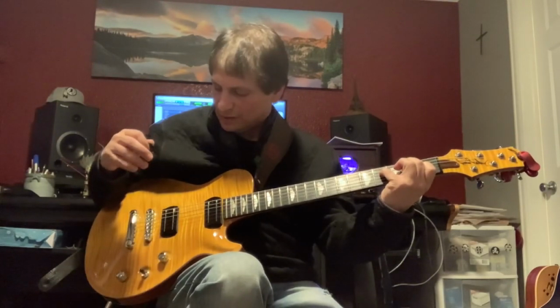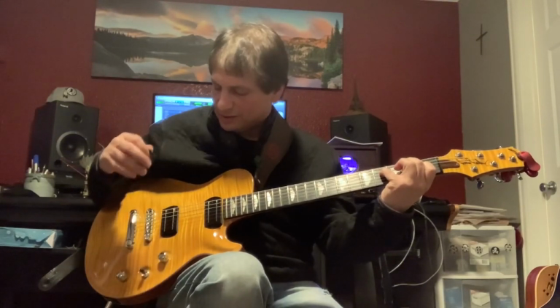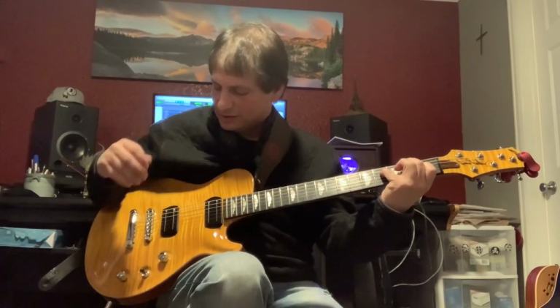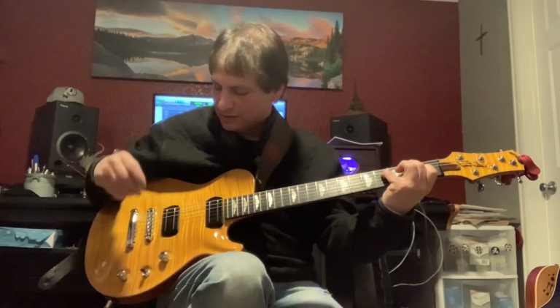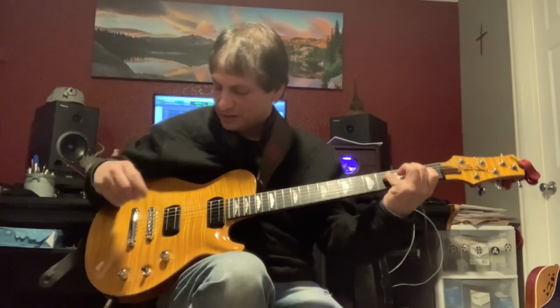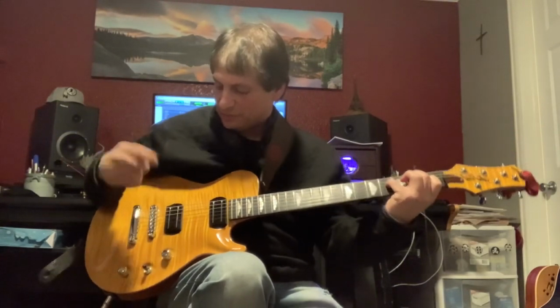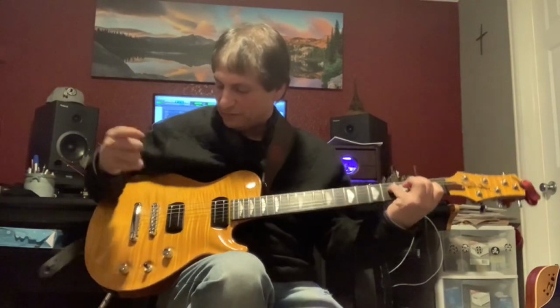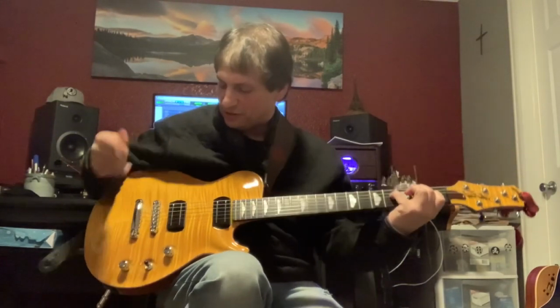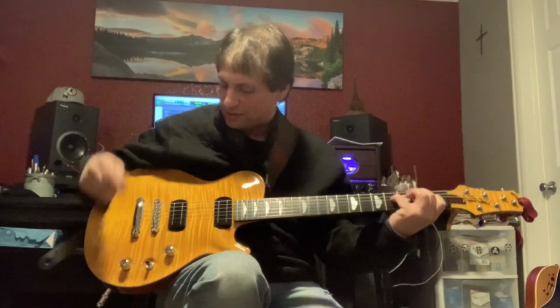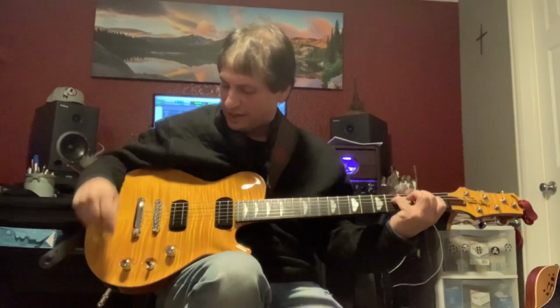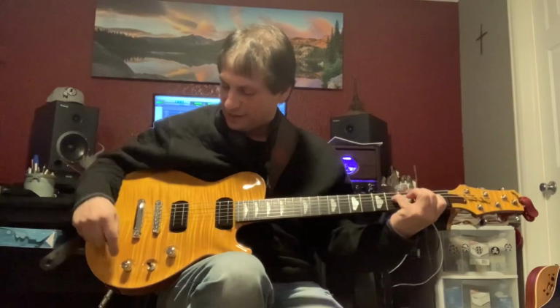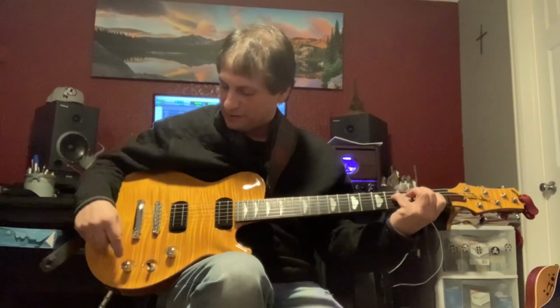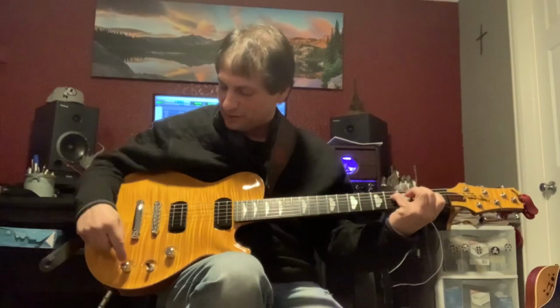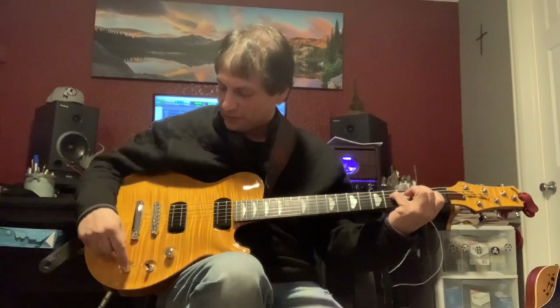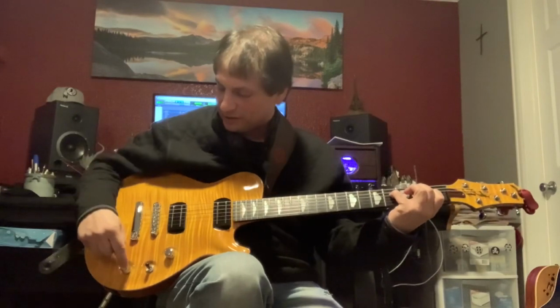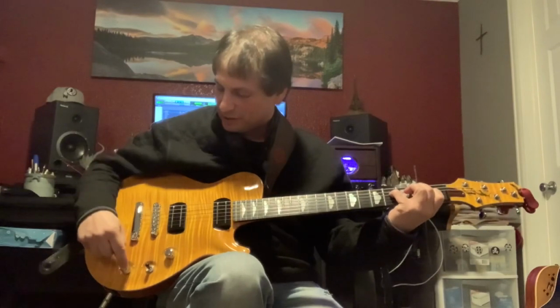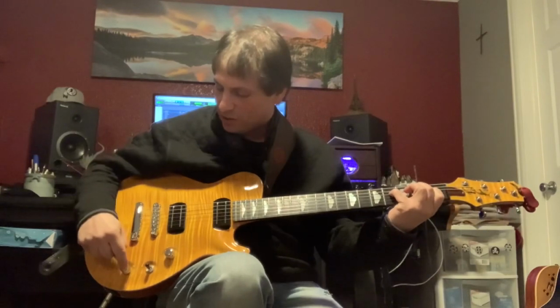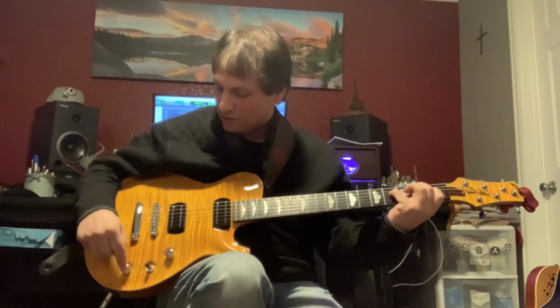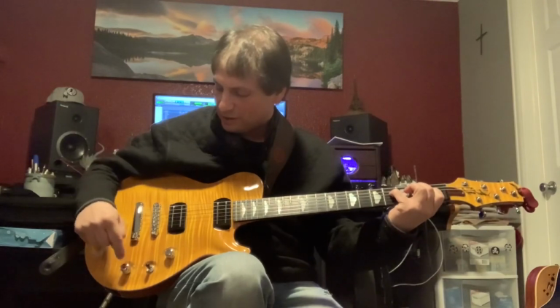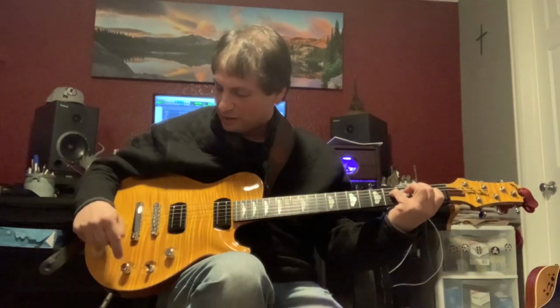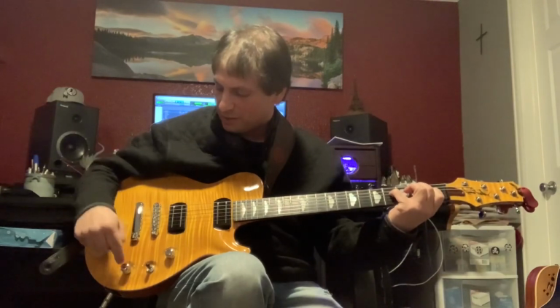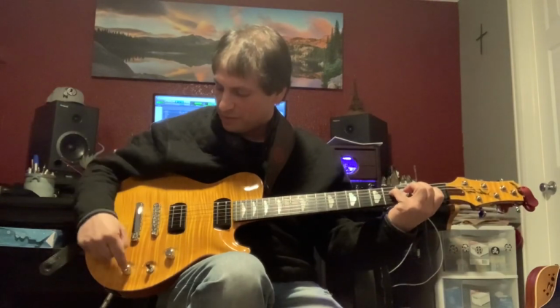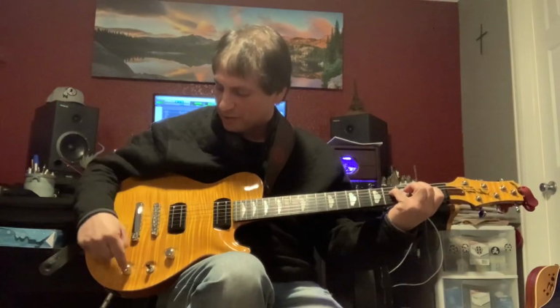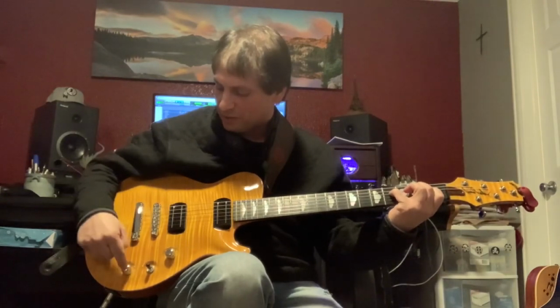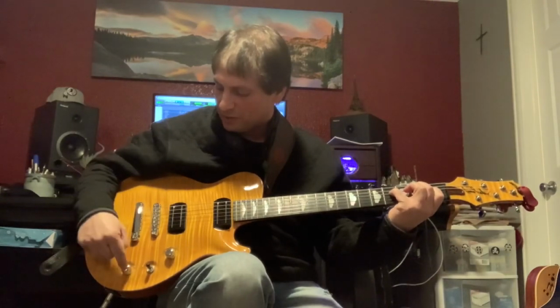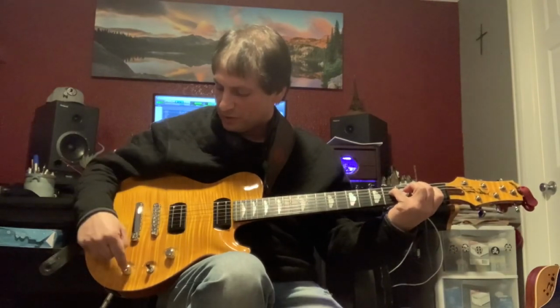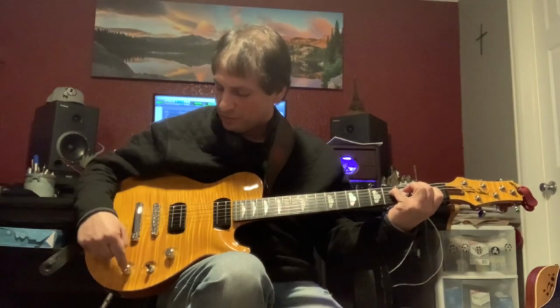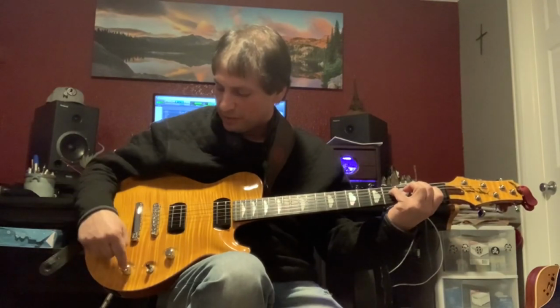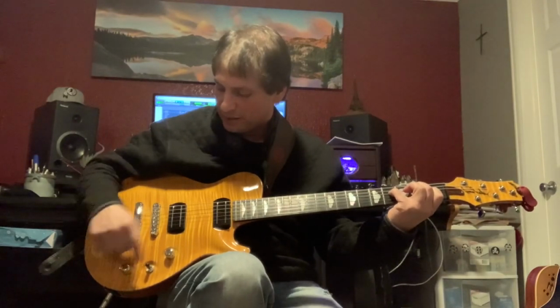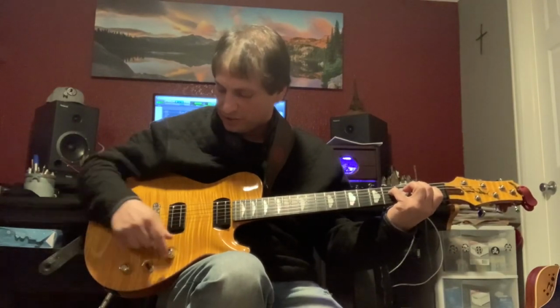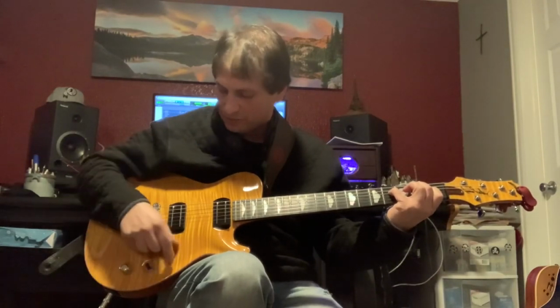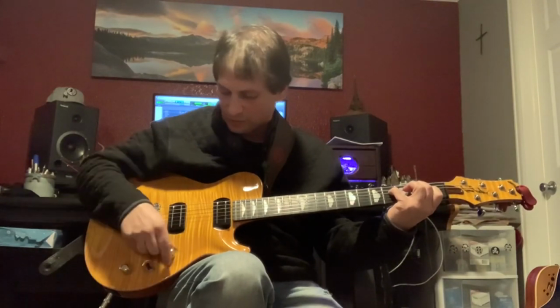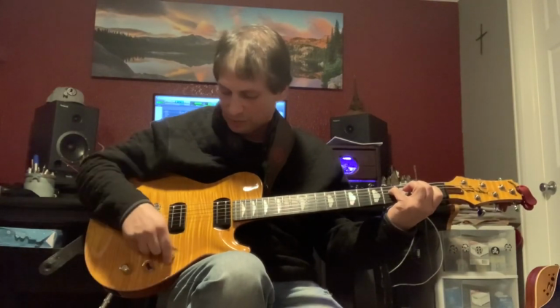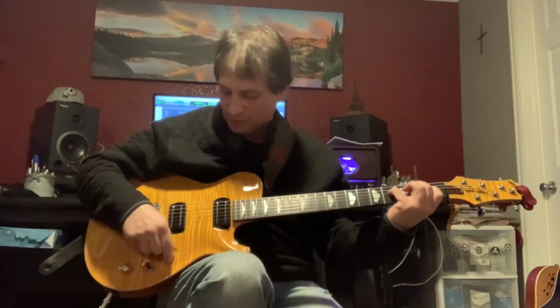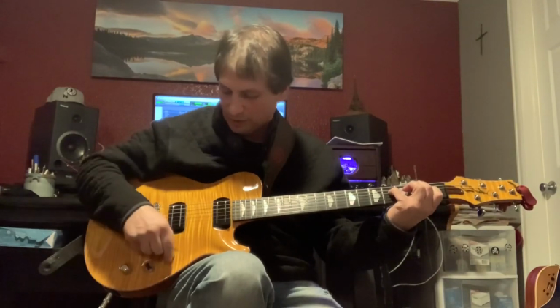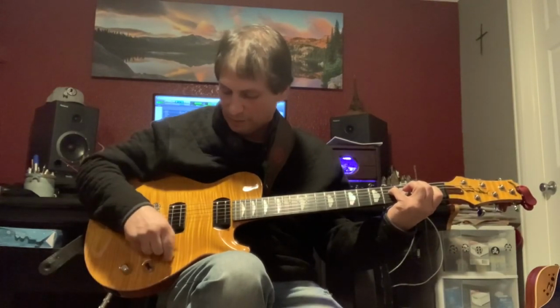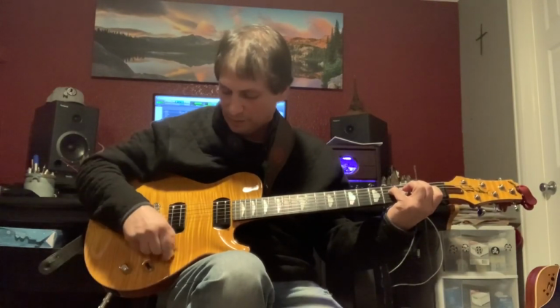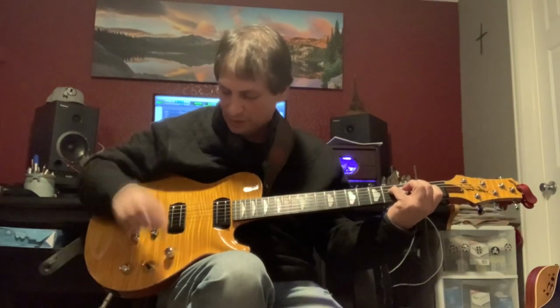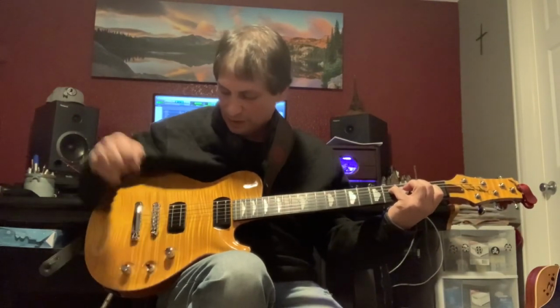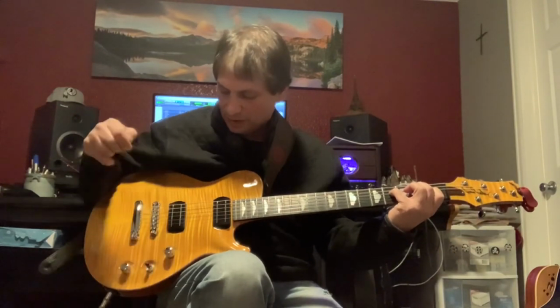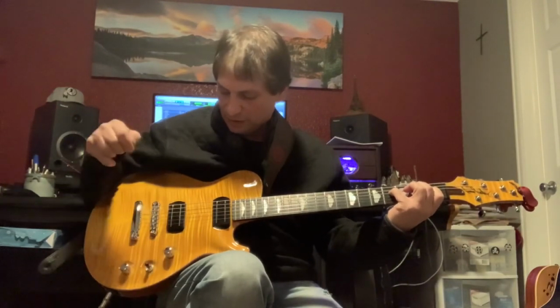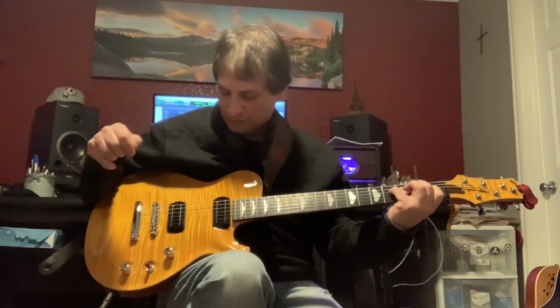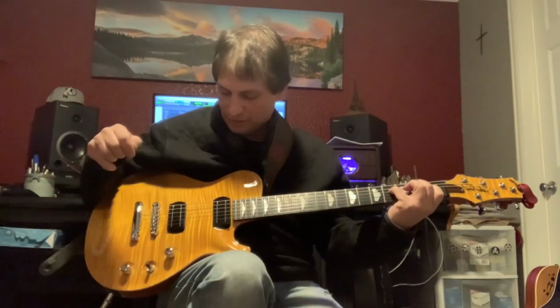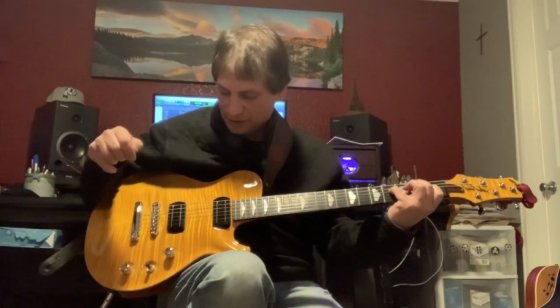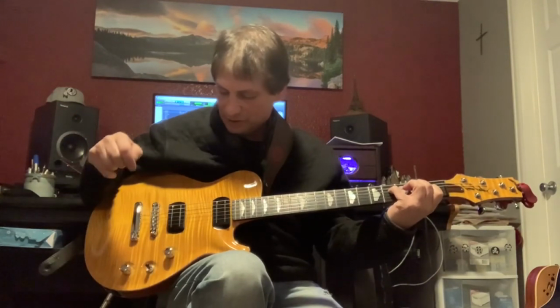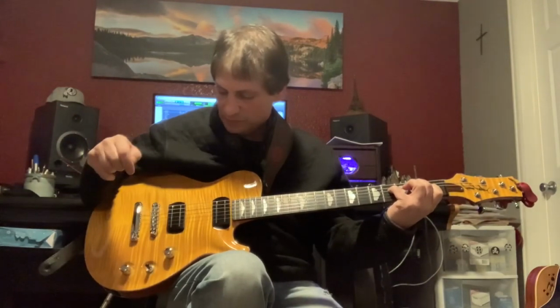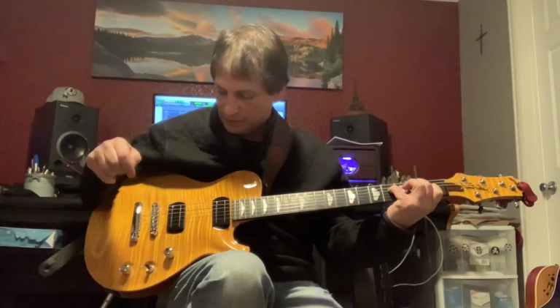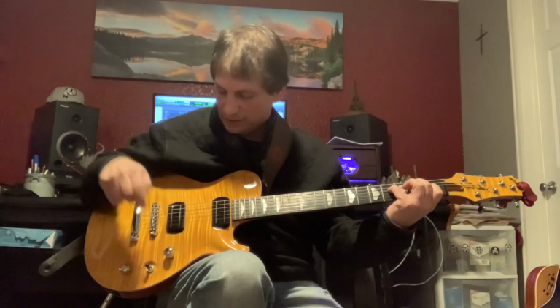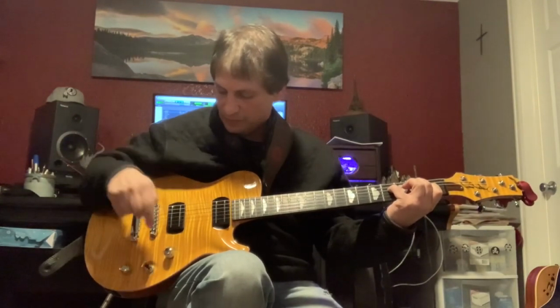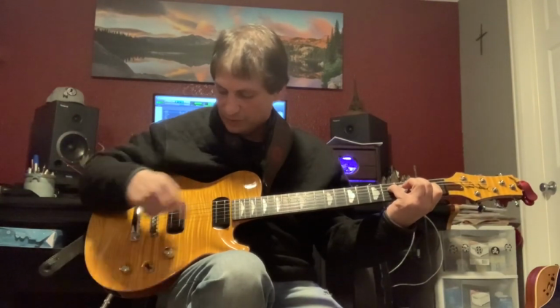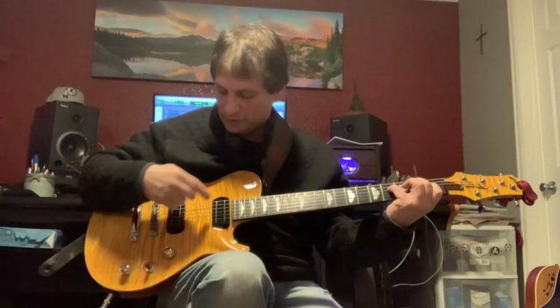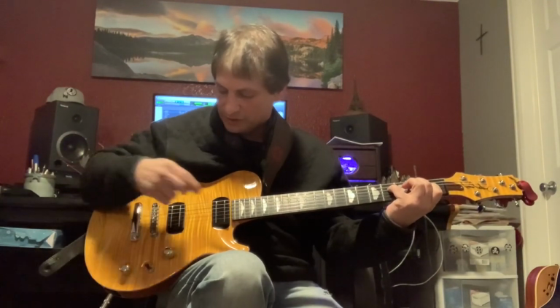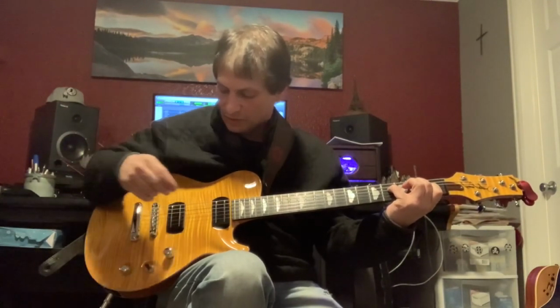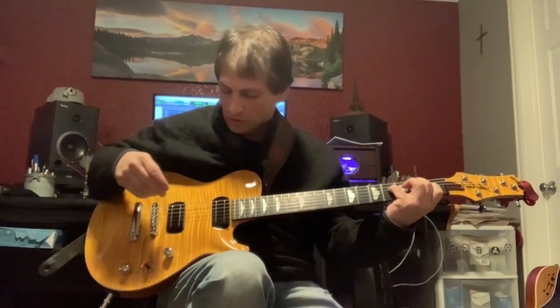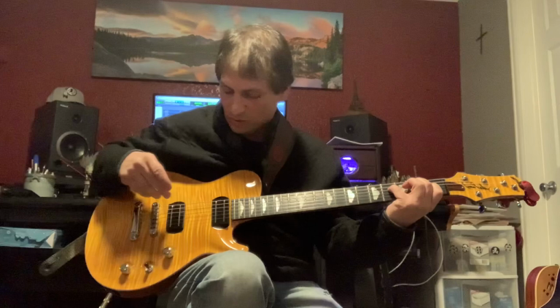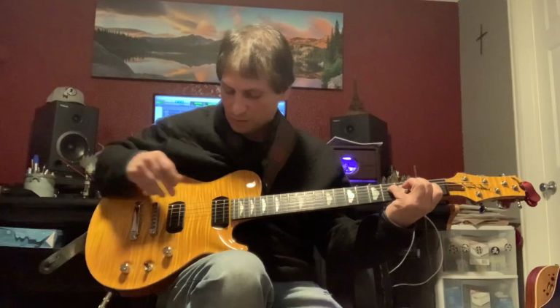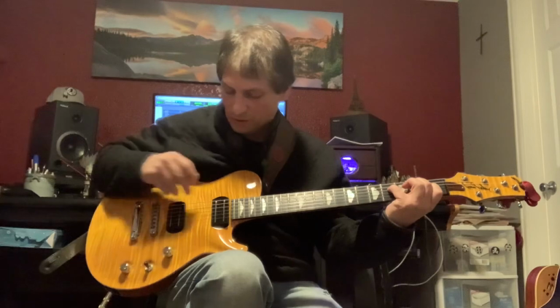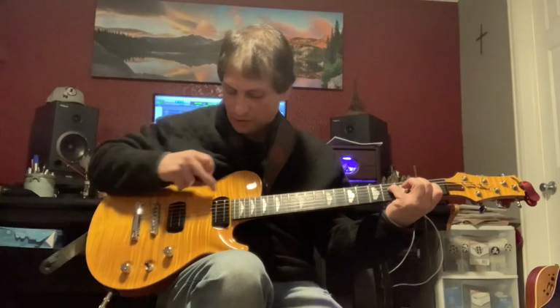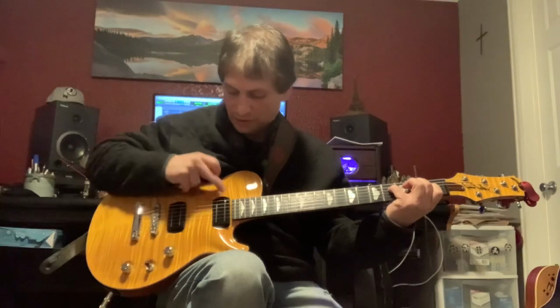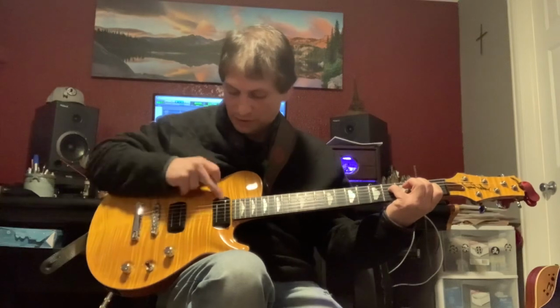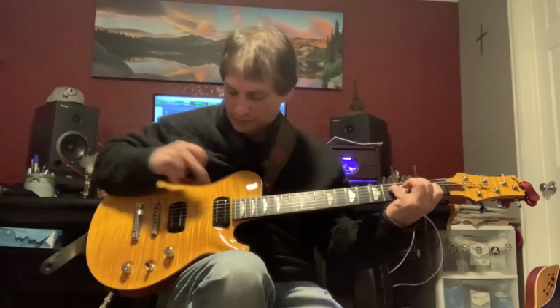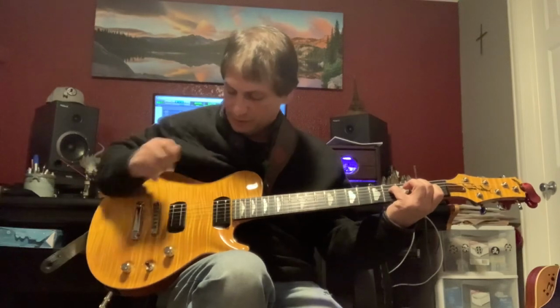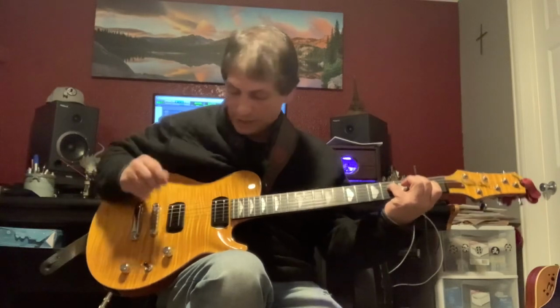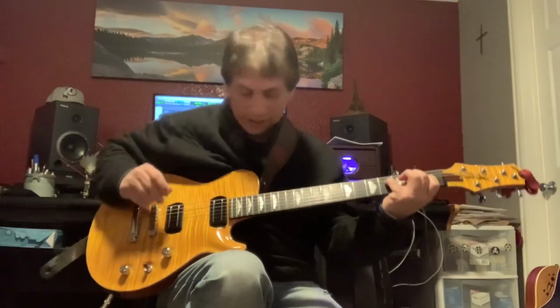So let's reverse that. We're going to go into humbucker mode on the bridge, we're going to pull up on the volume, and we are in single coil mode on the neck.